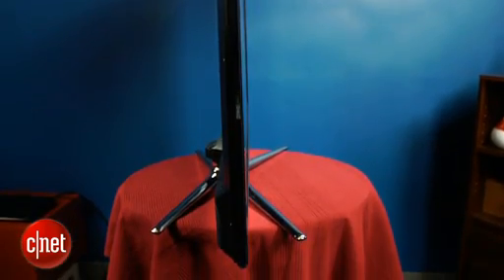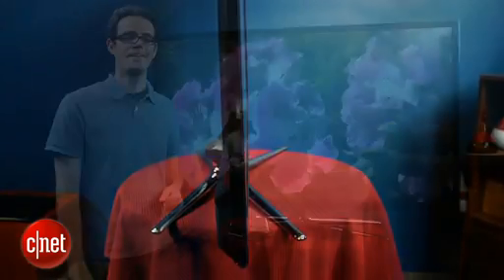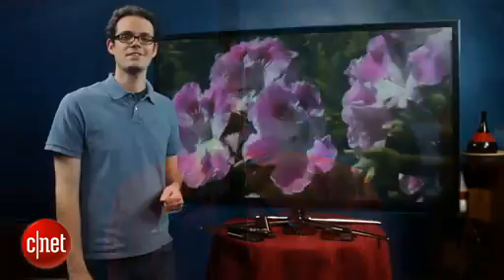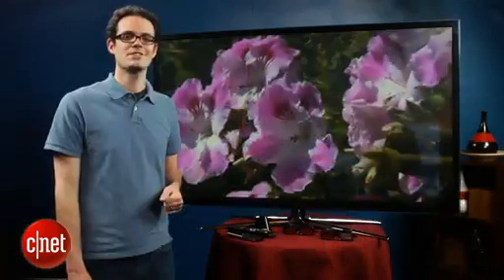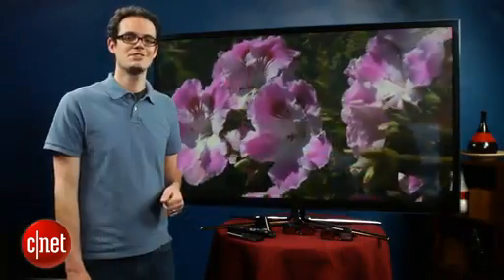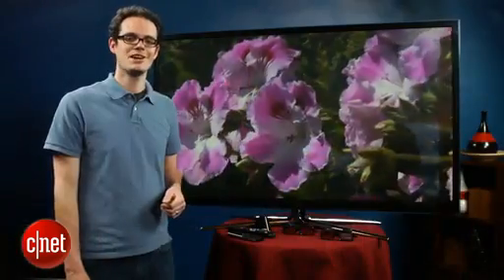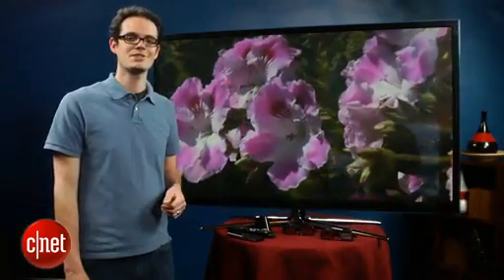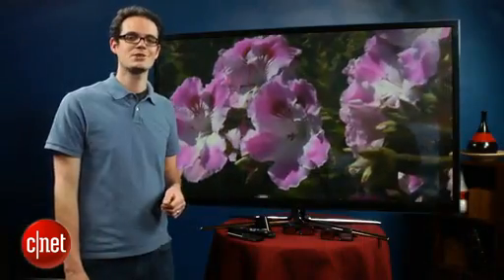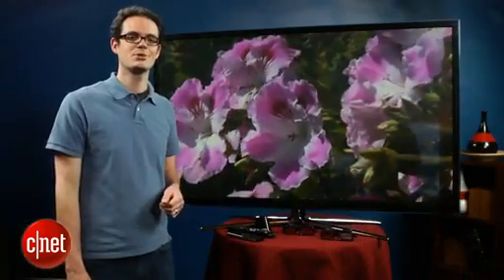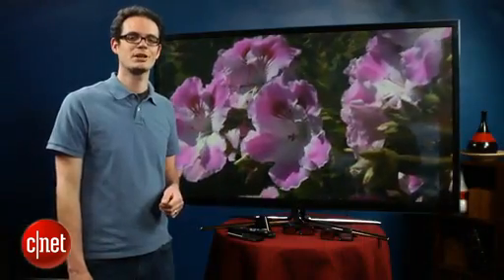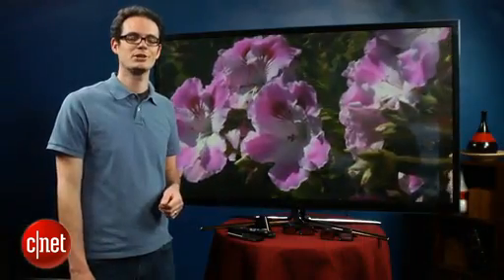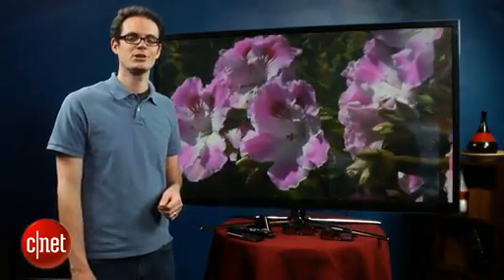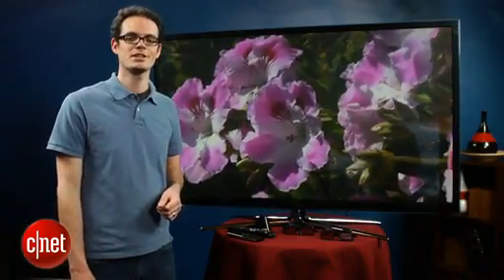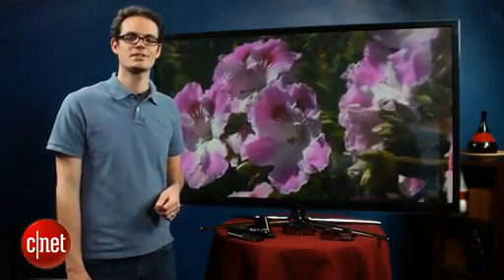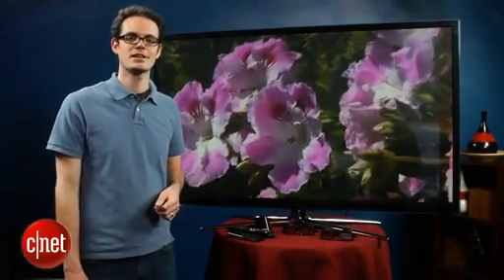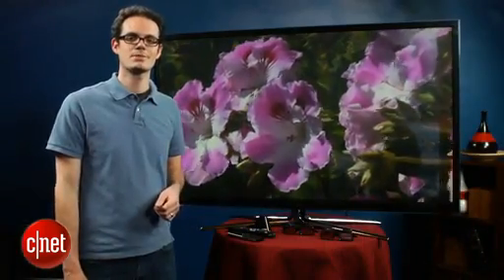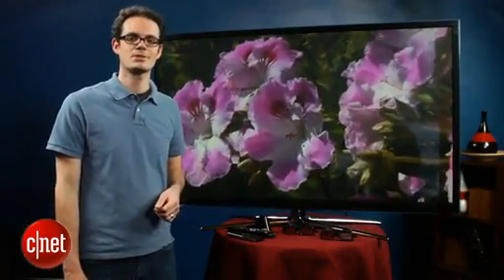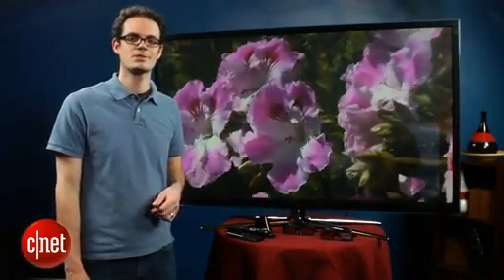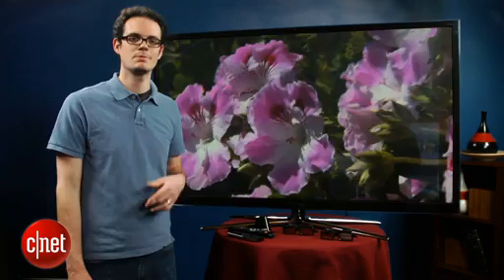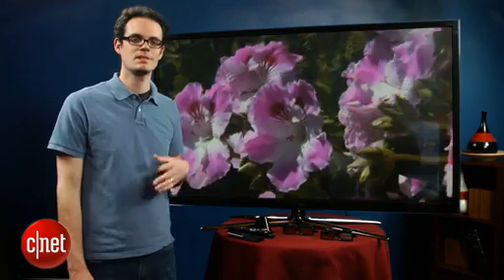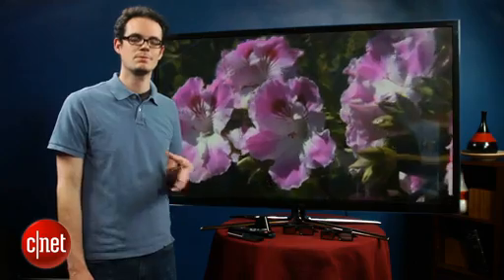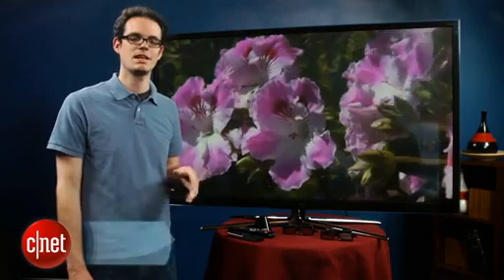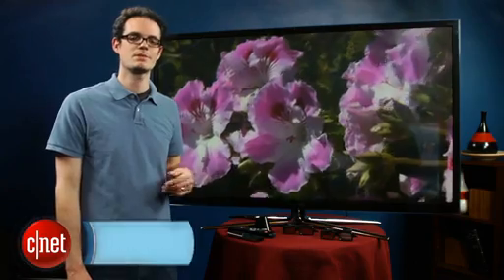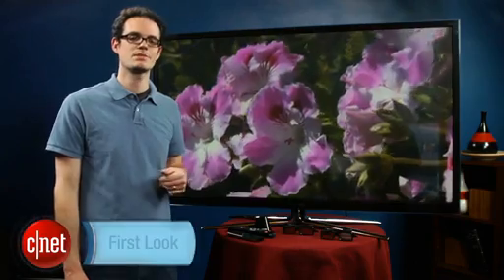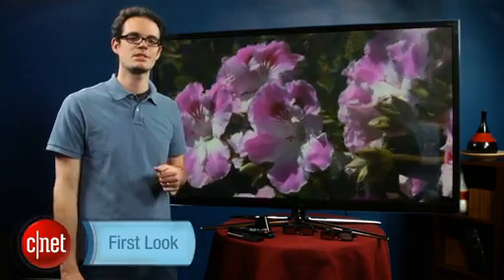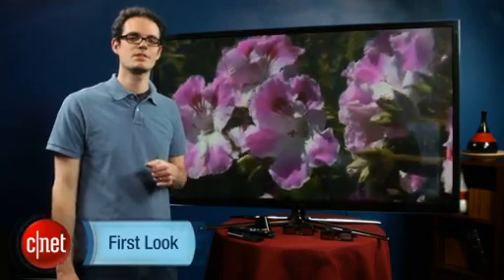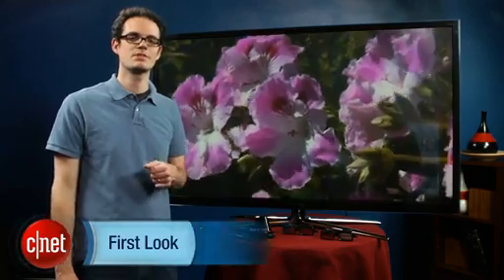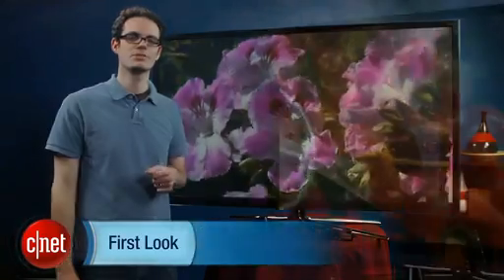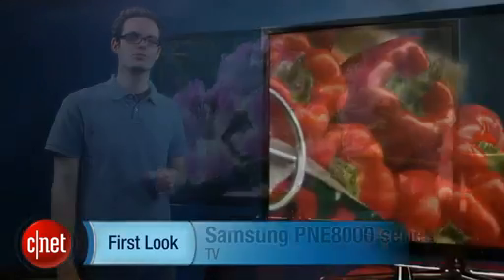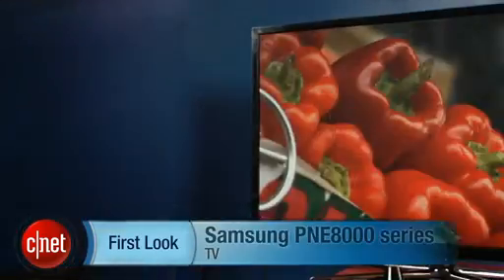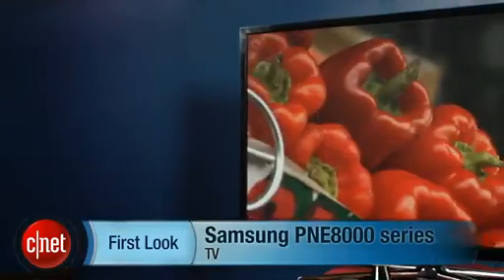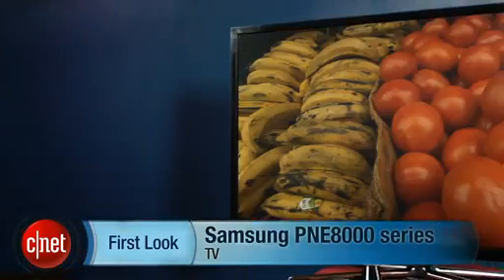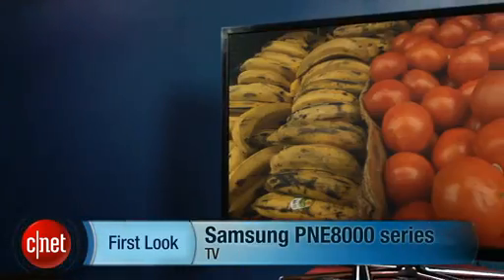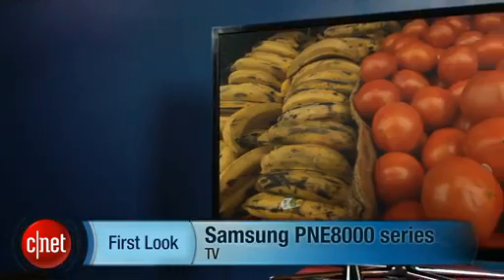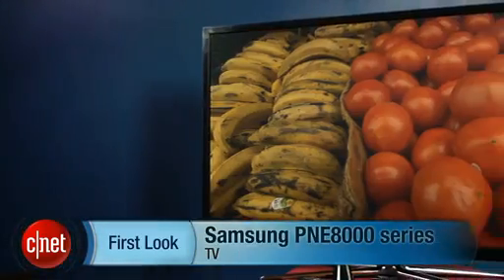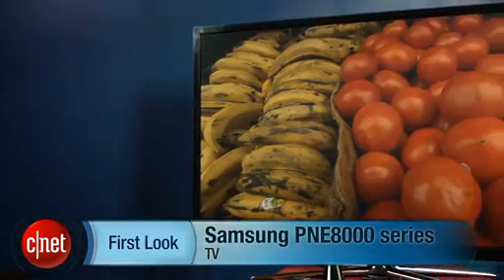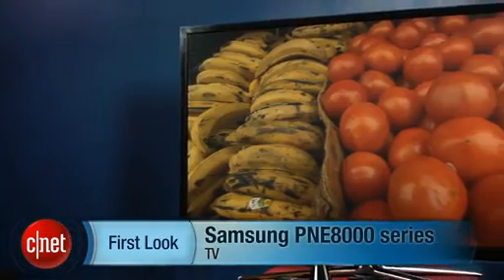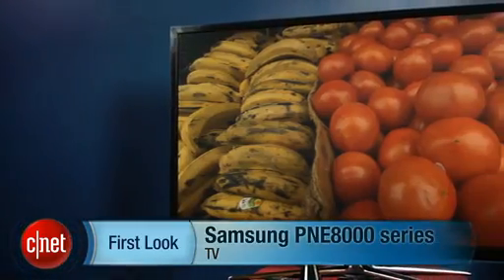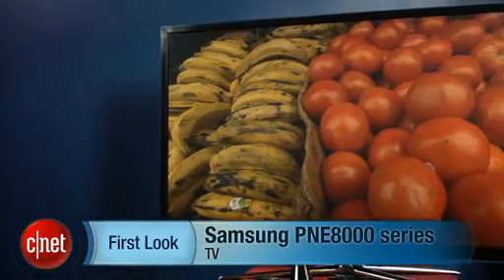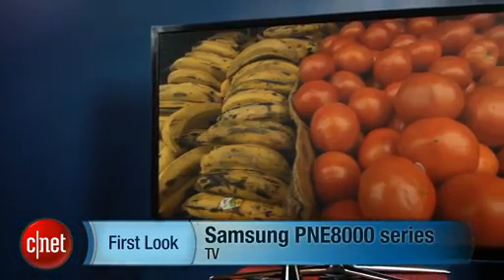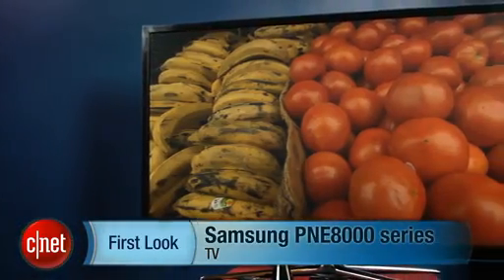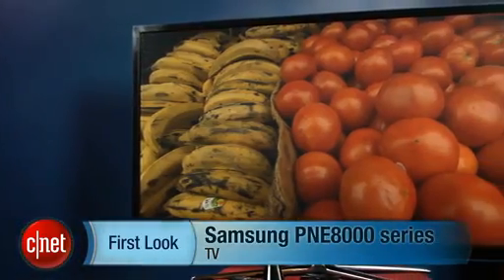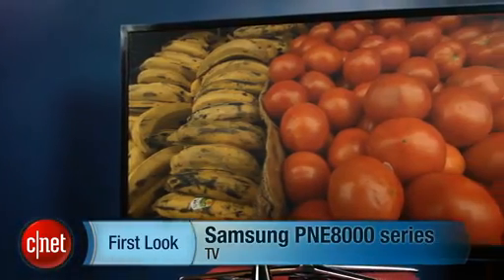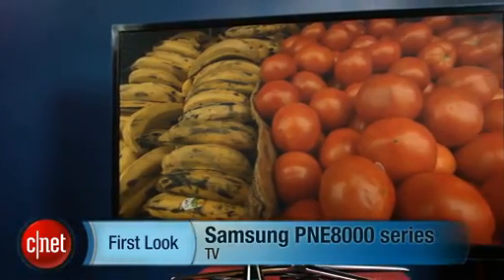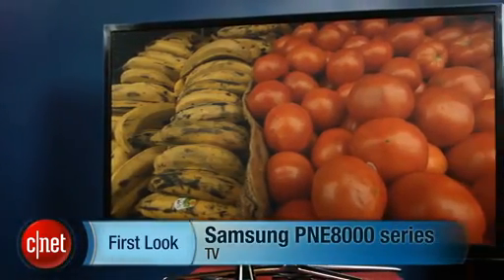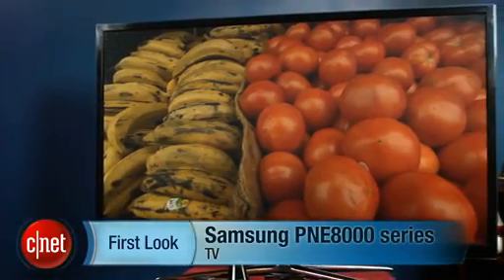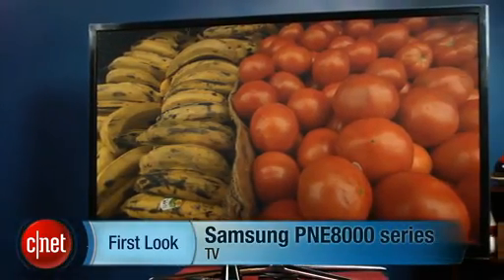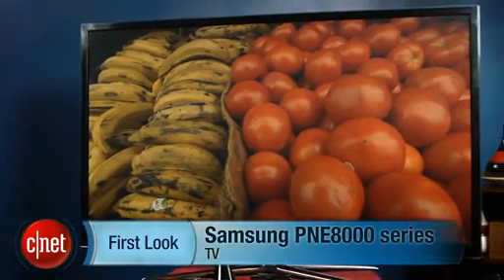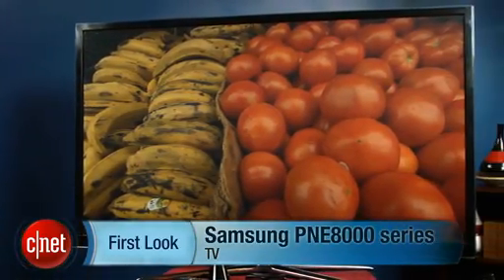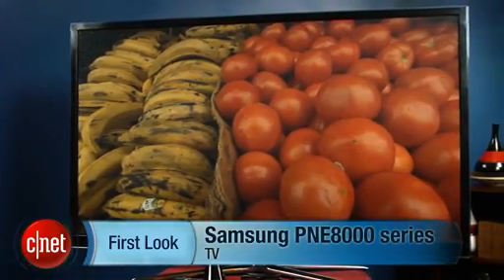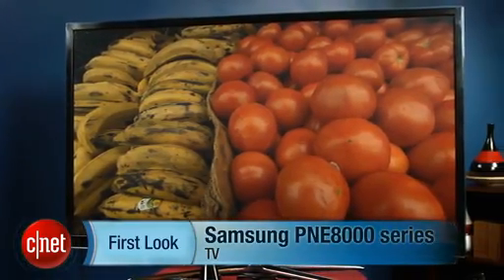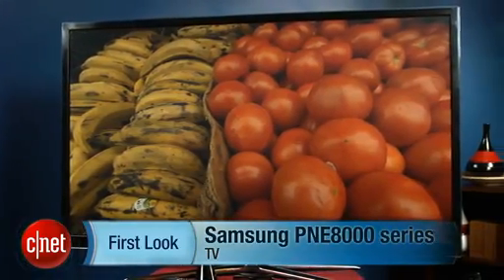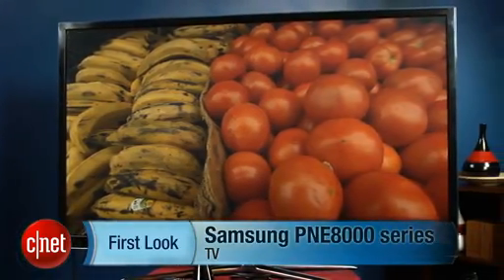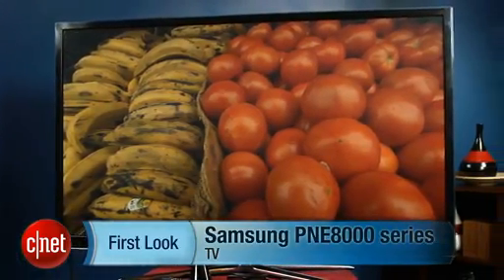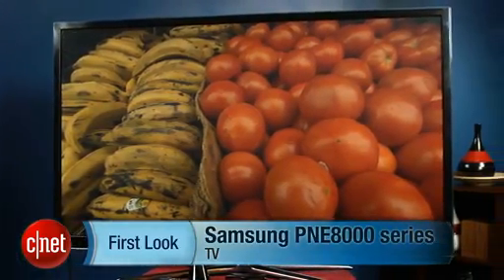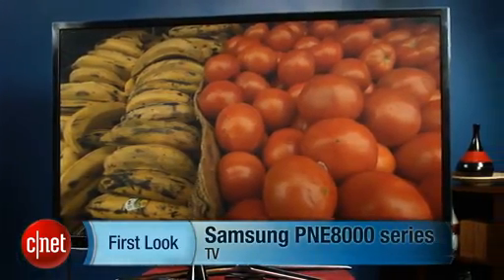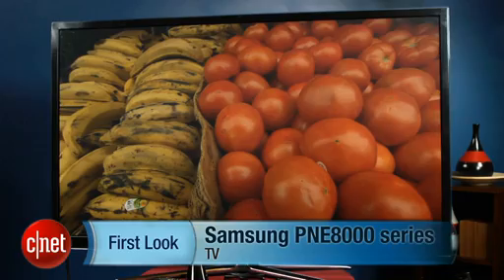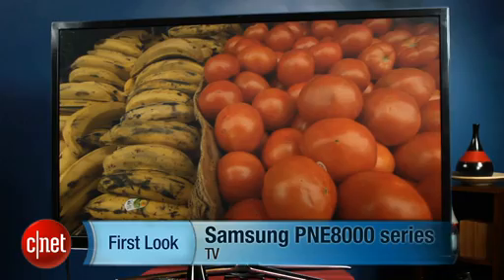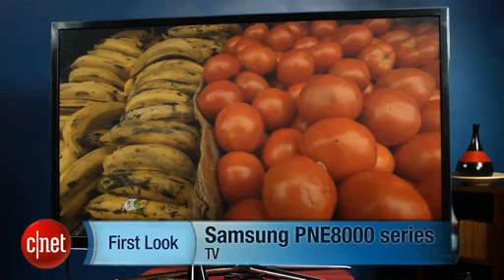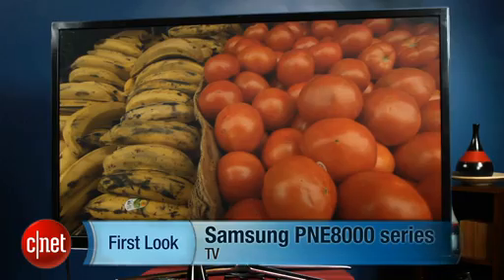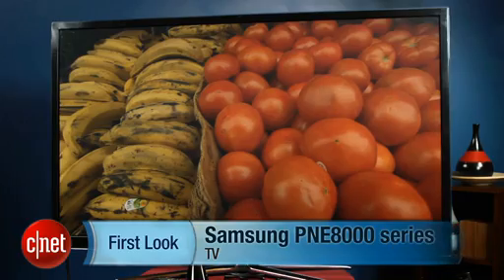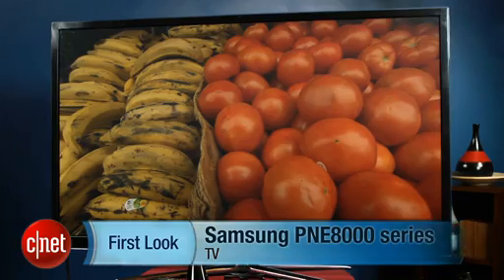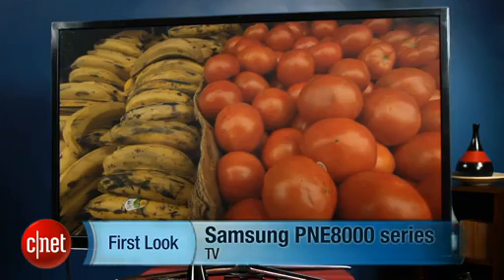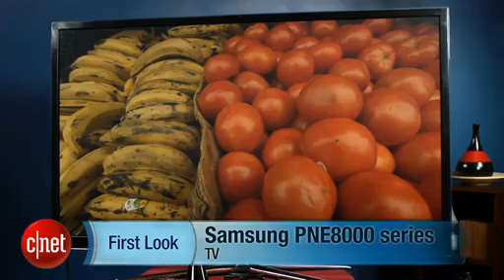And that's a not-so-quick look at Samsung's best plasma TV for 2012, the PNE8000 series. I'm David Katzmeyer for CNET.